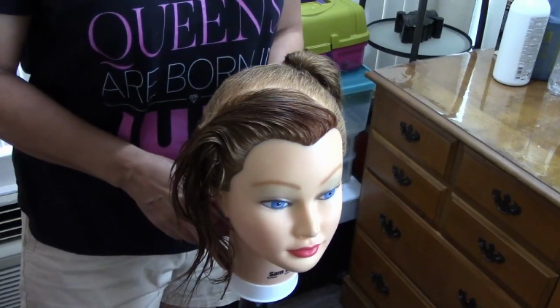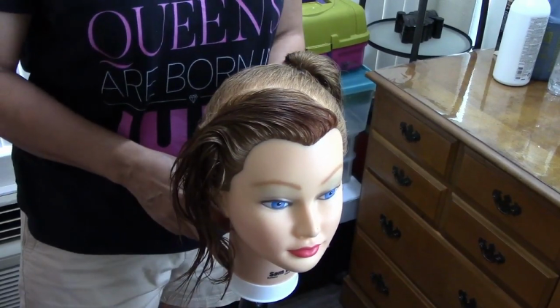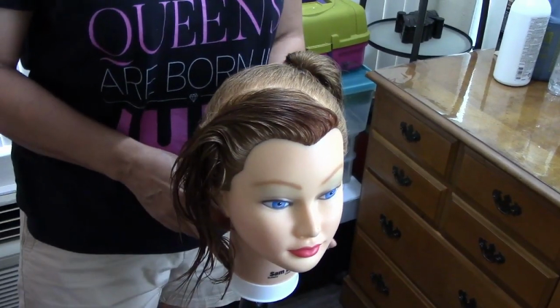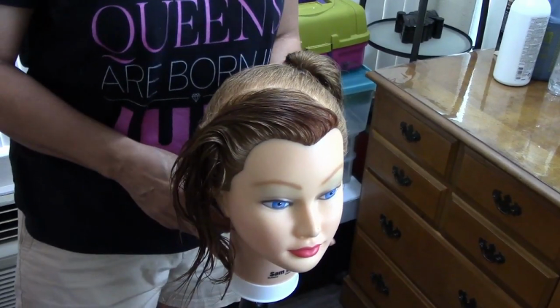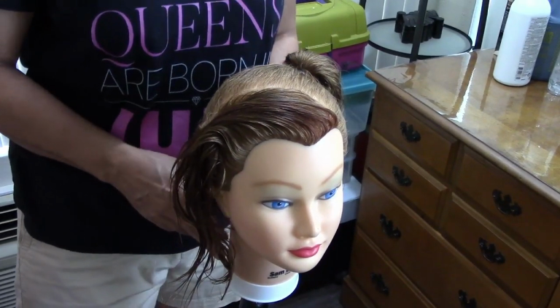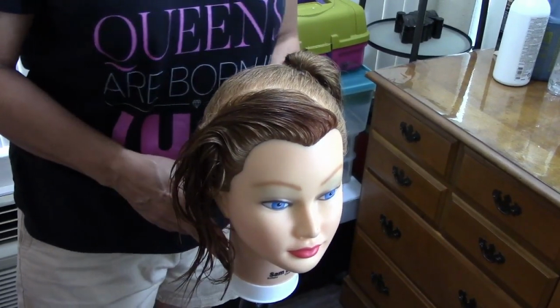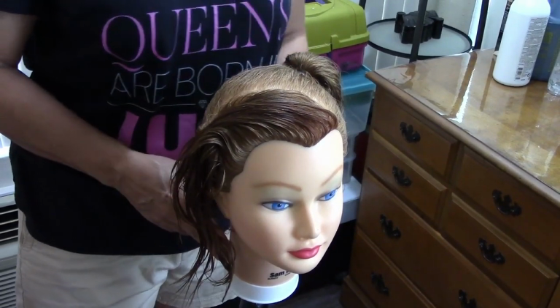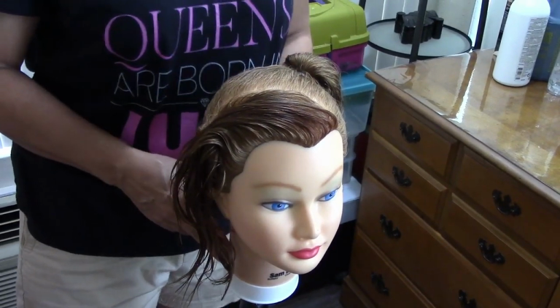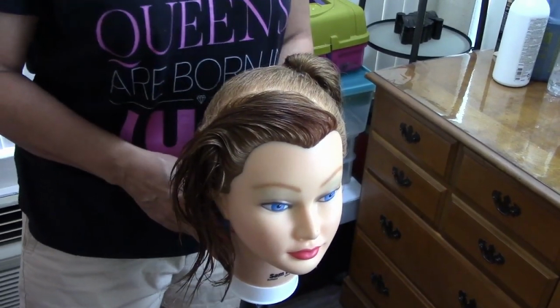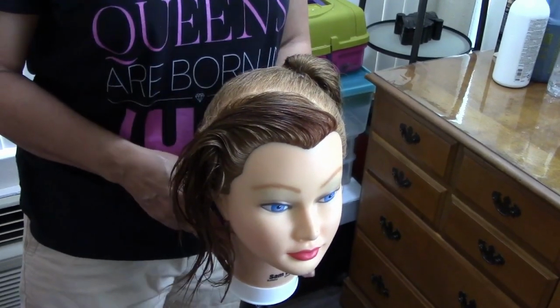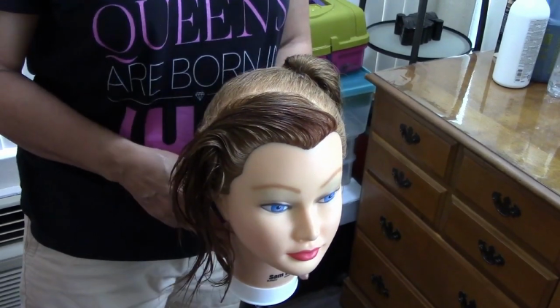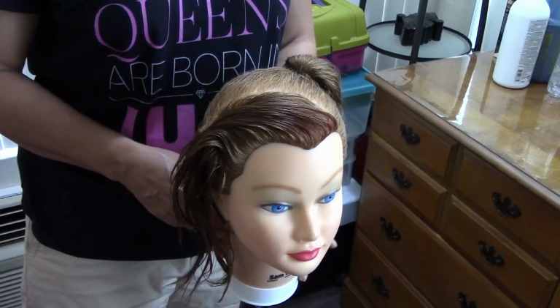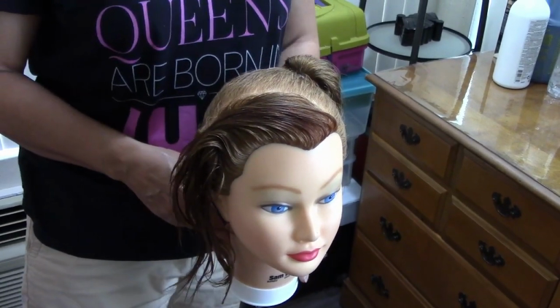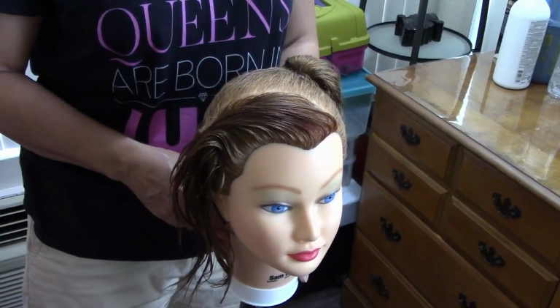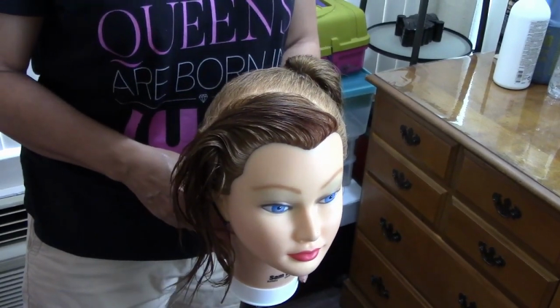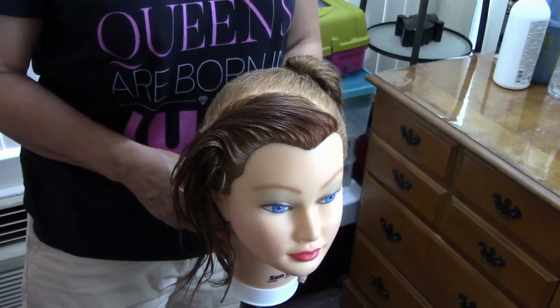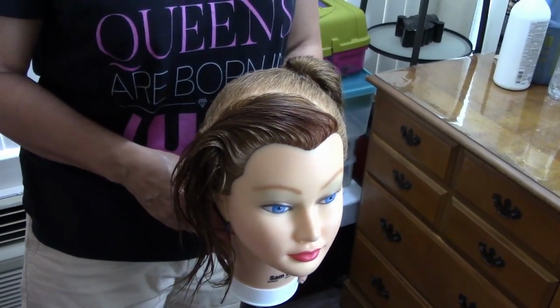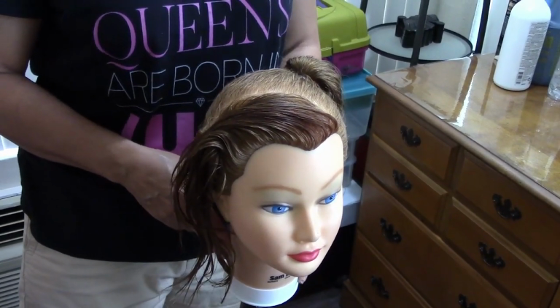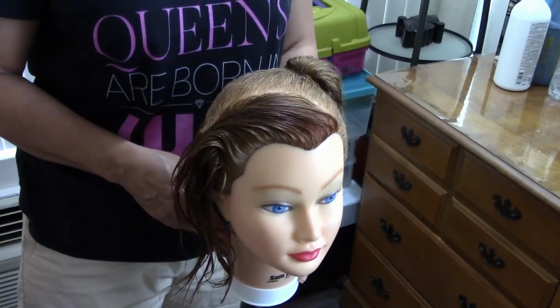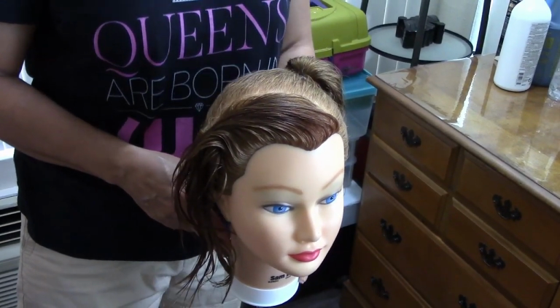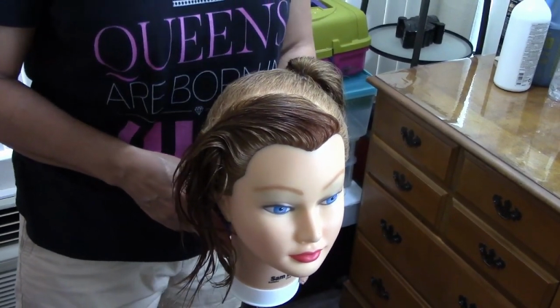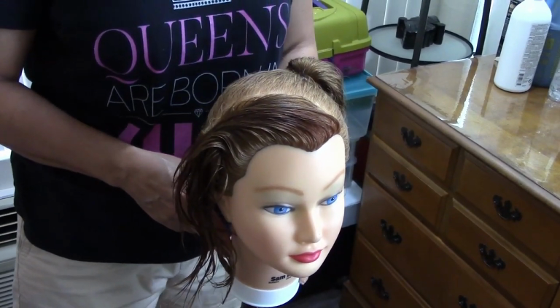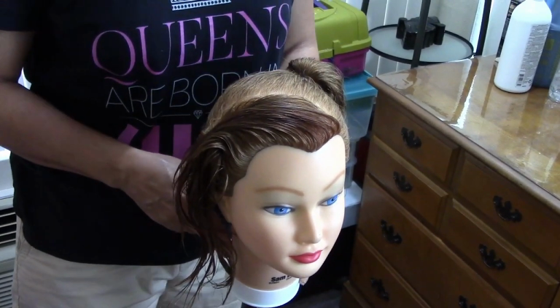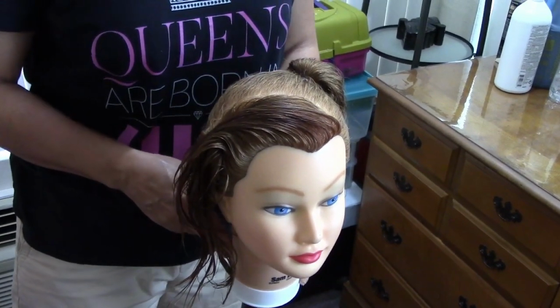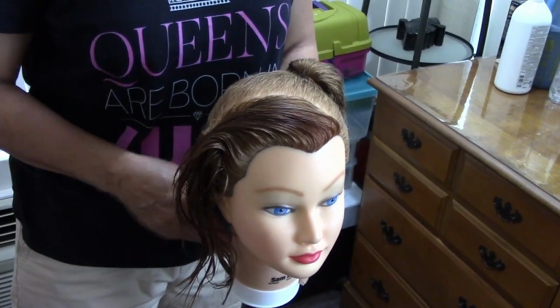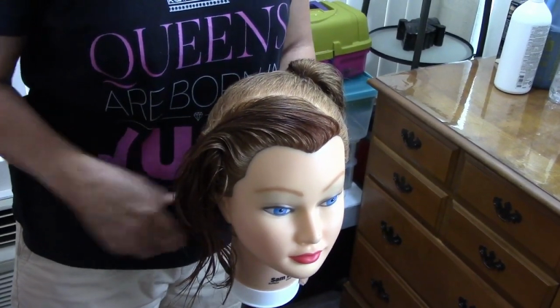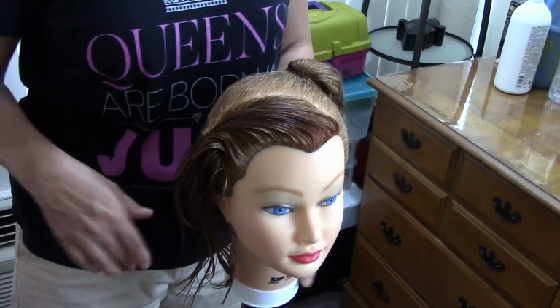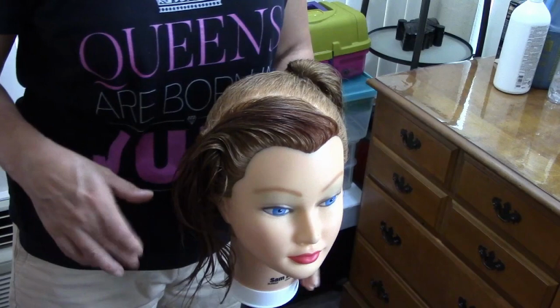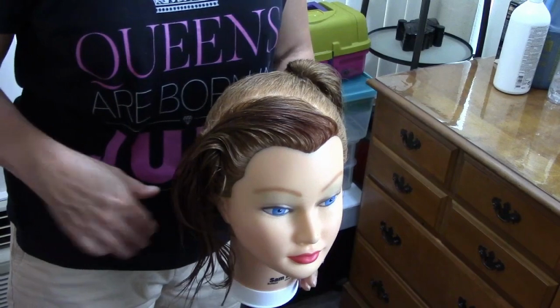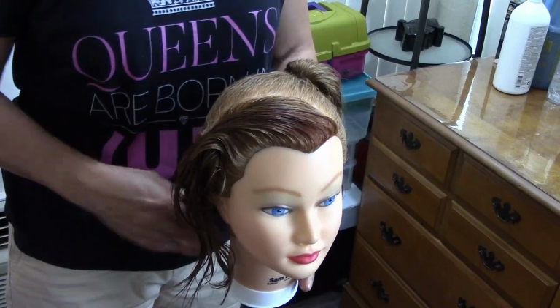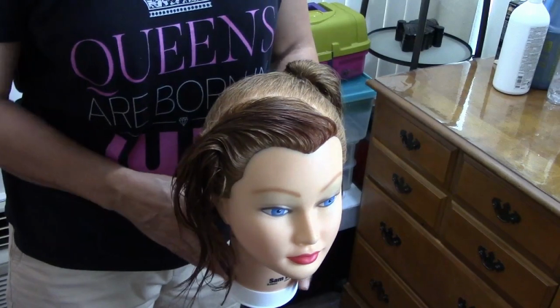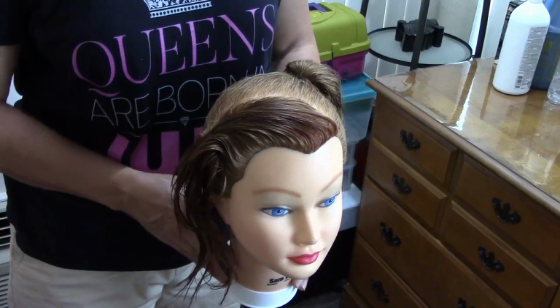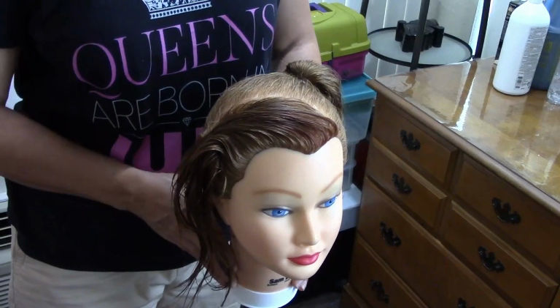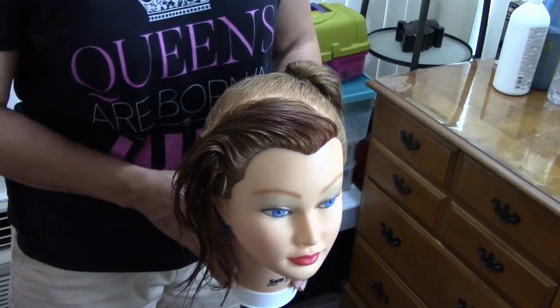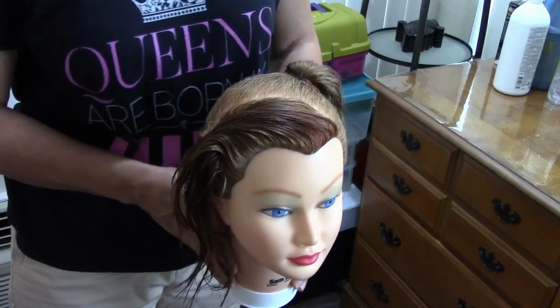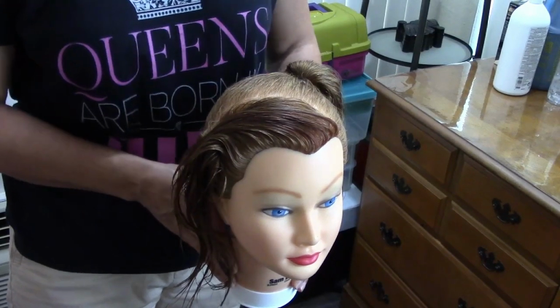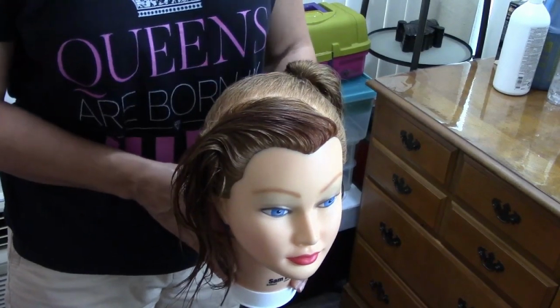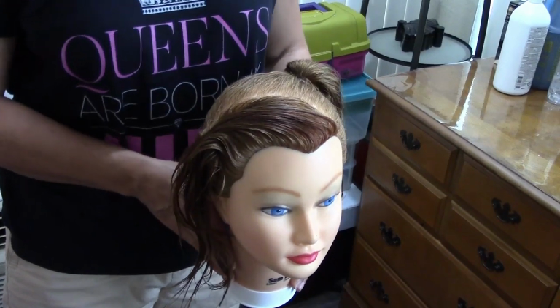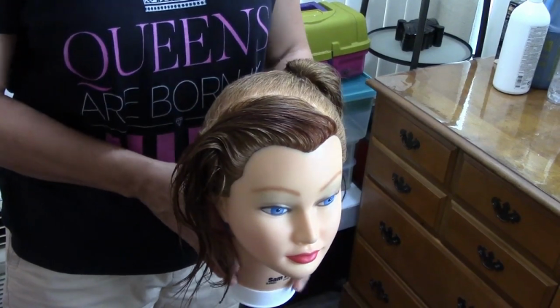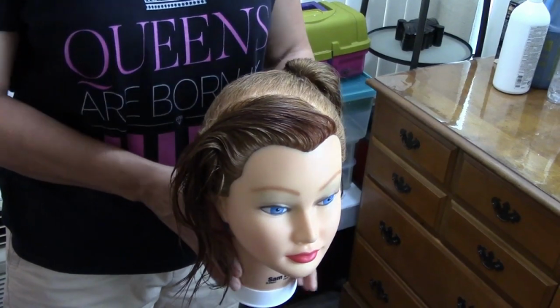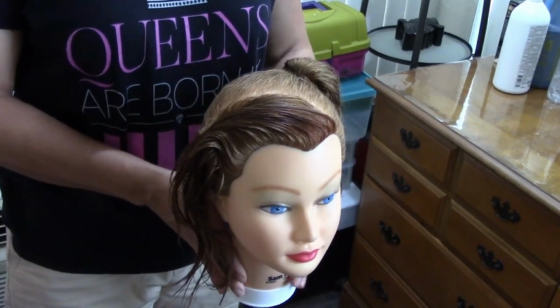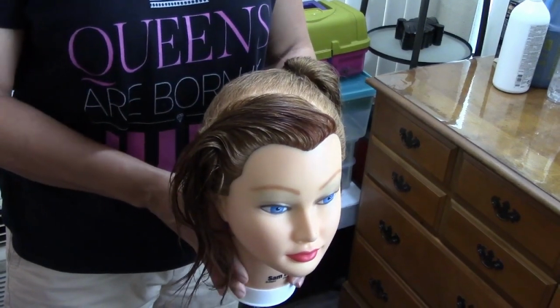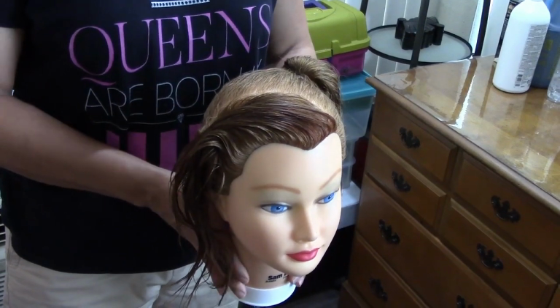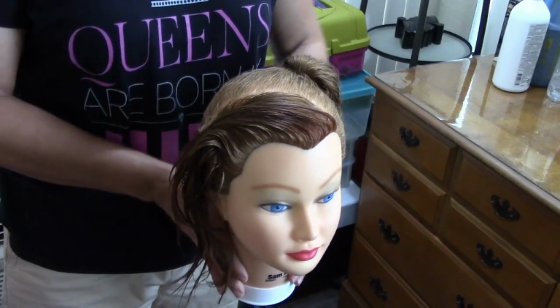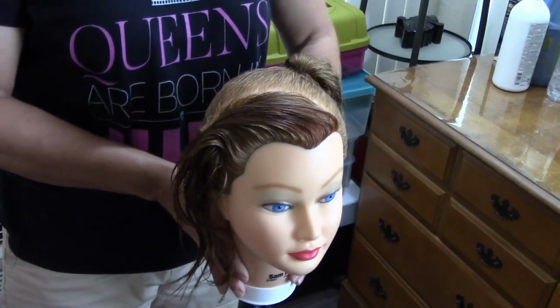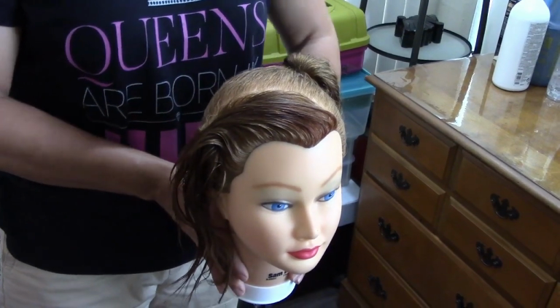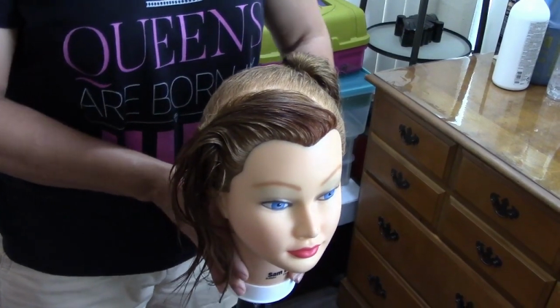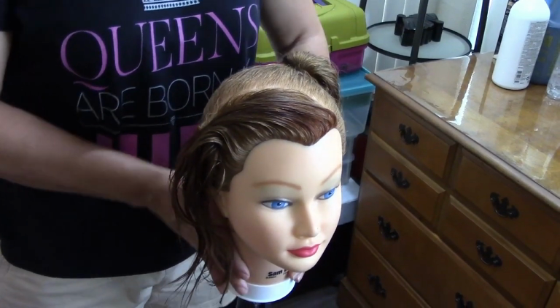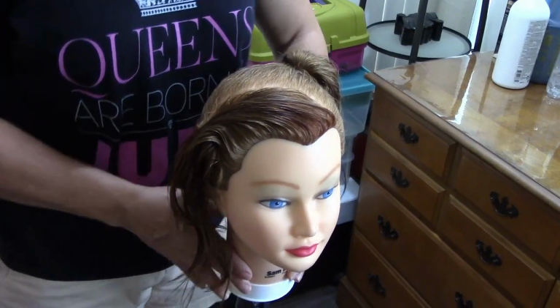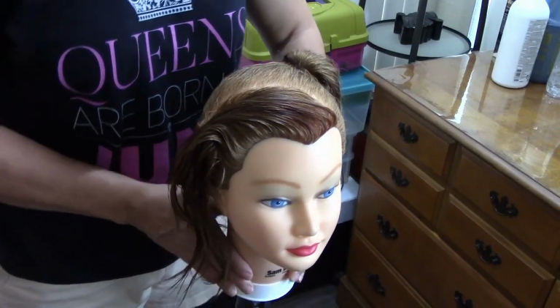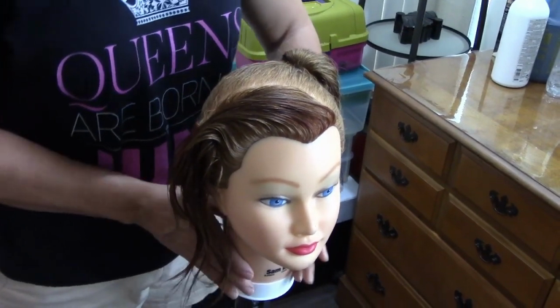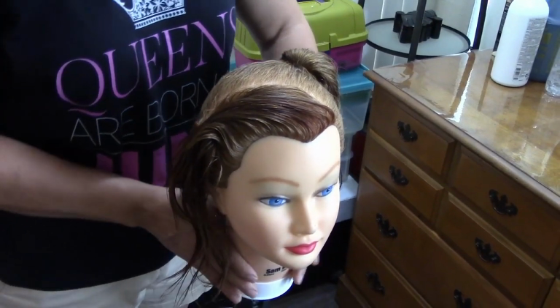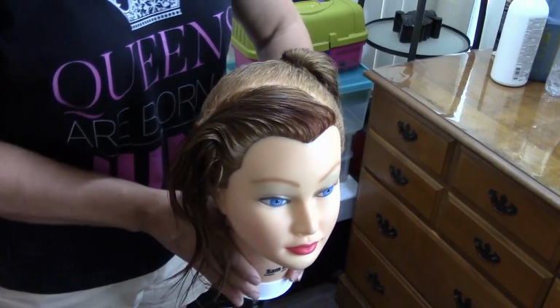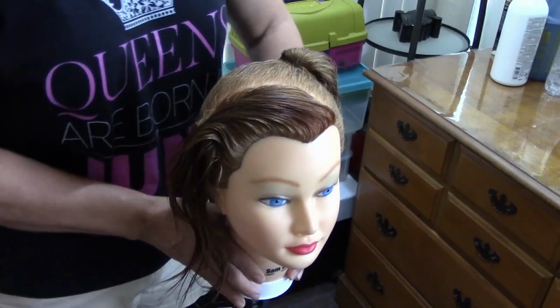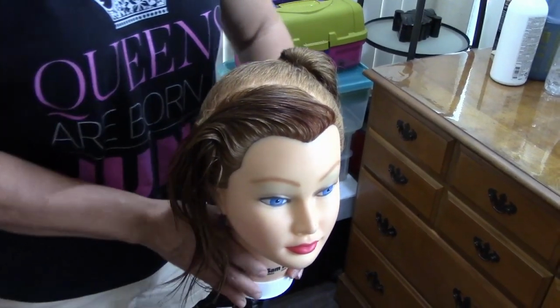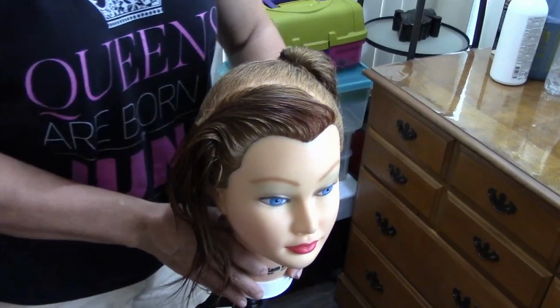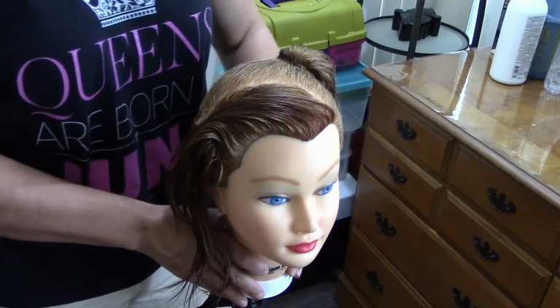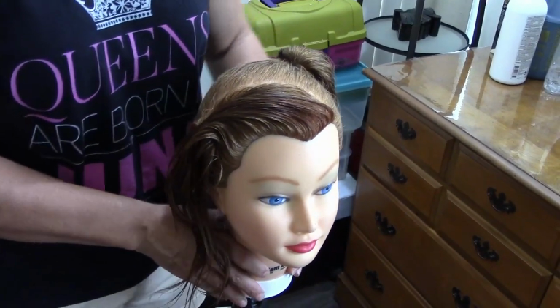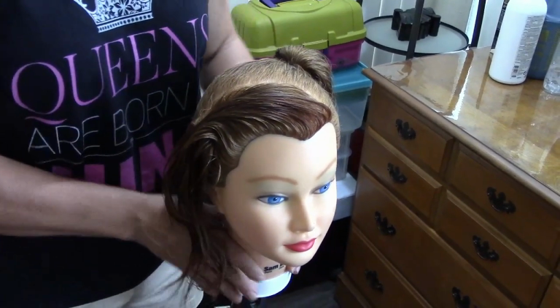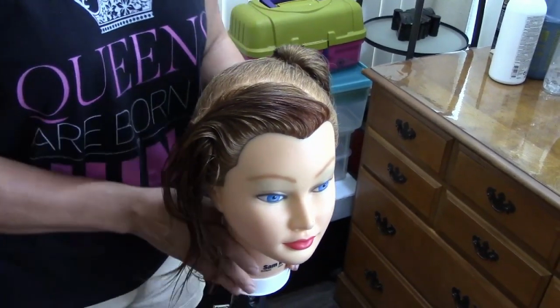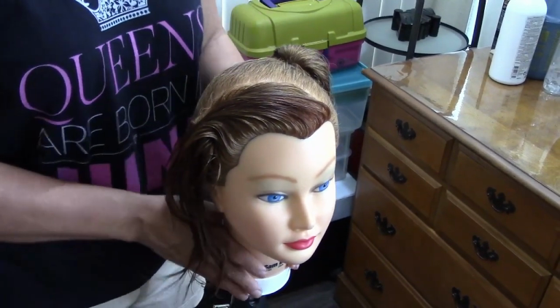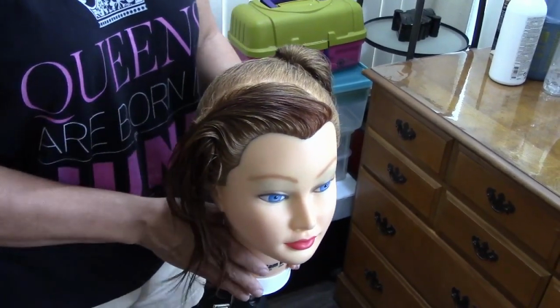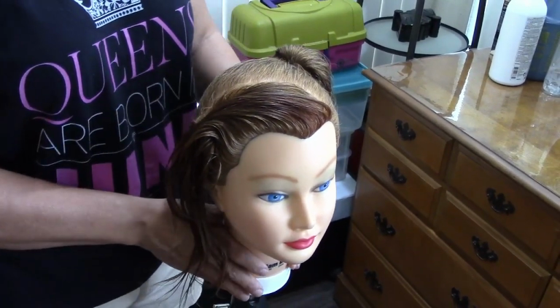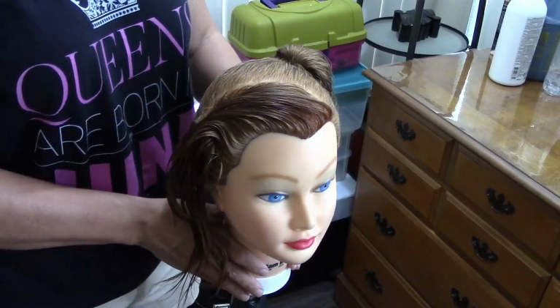Hello! Today I'm going to show you a hairstyle with rubber bands. Hola, hoy voy a mostrarles un peinado con ligas.